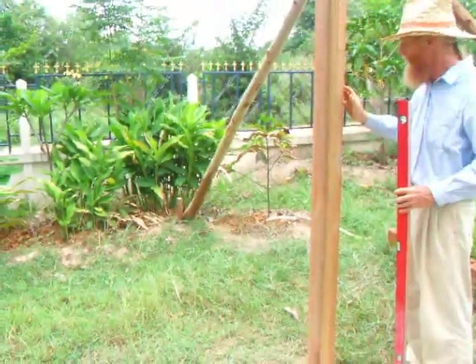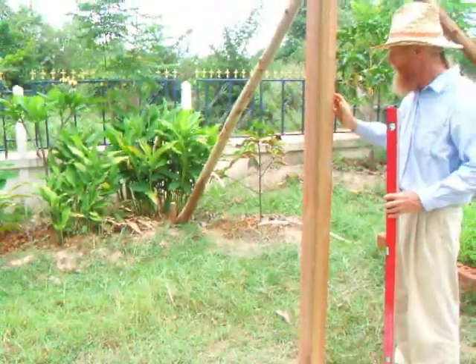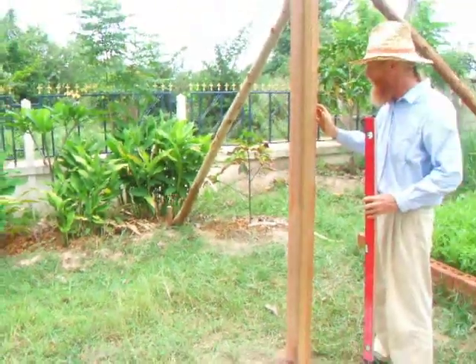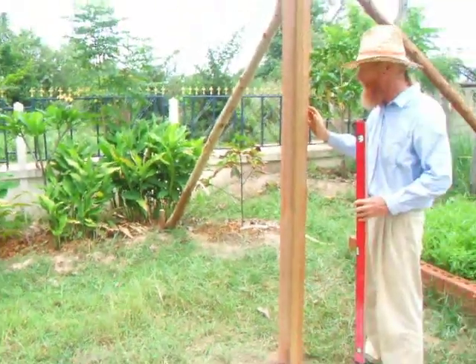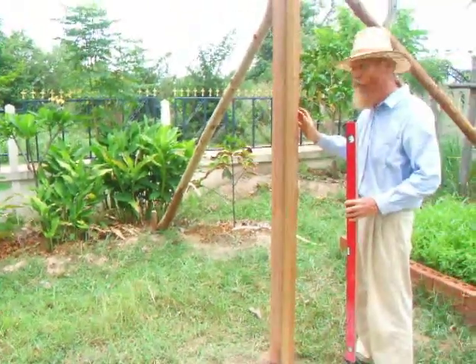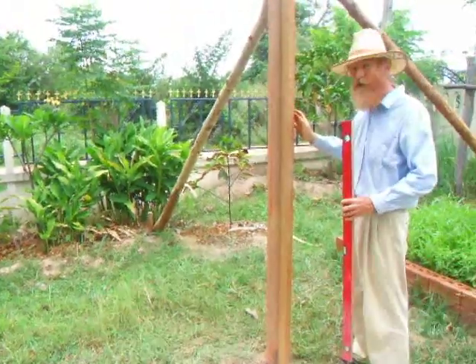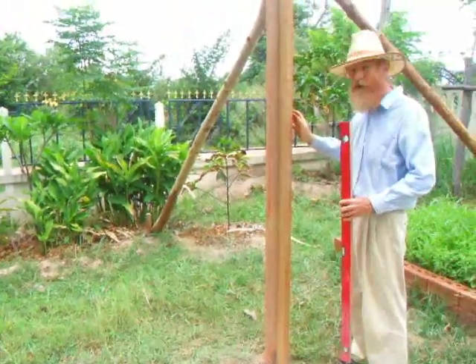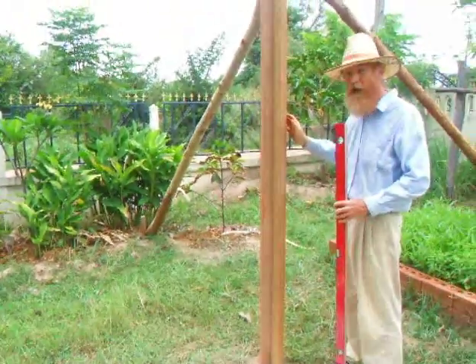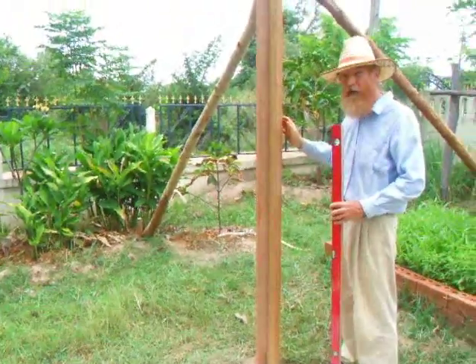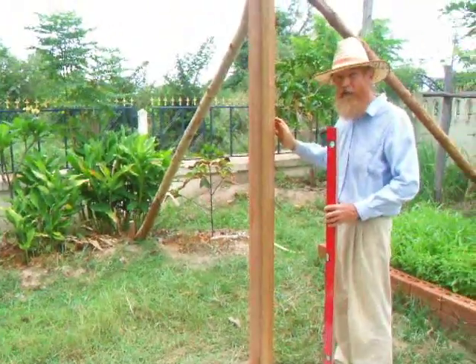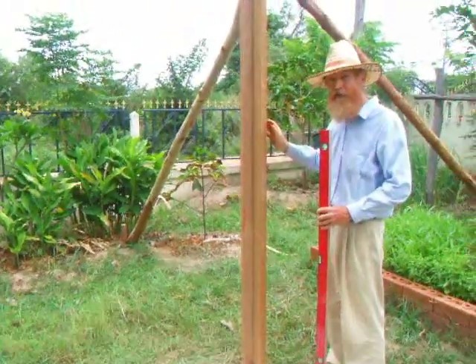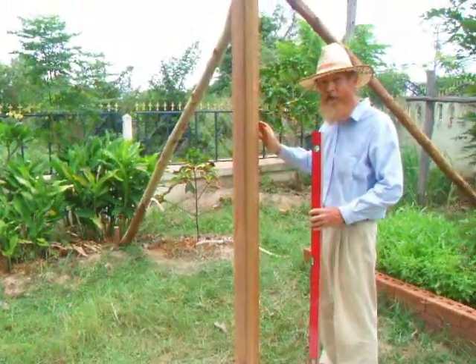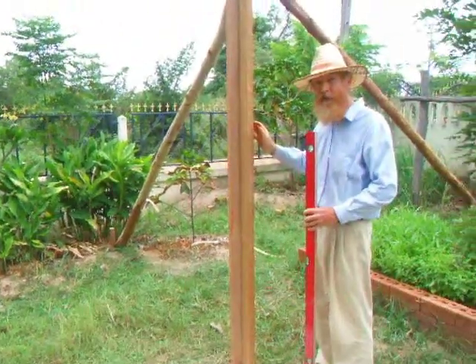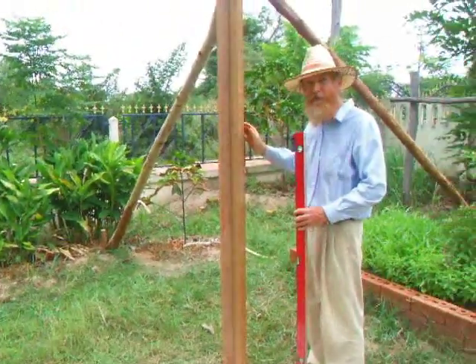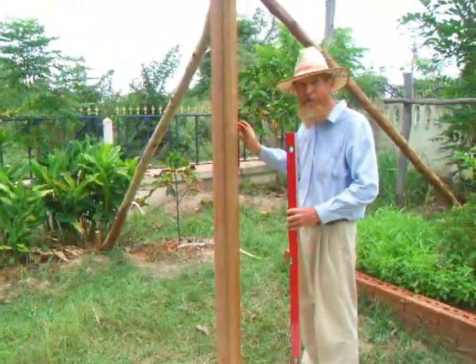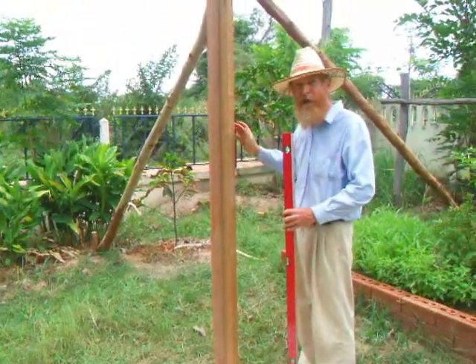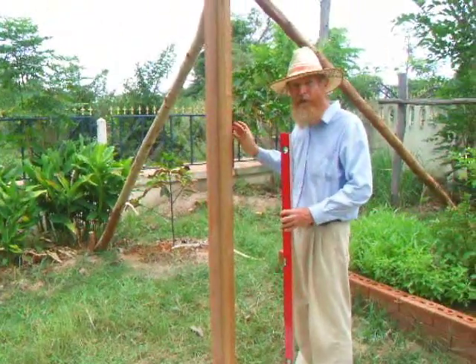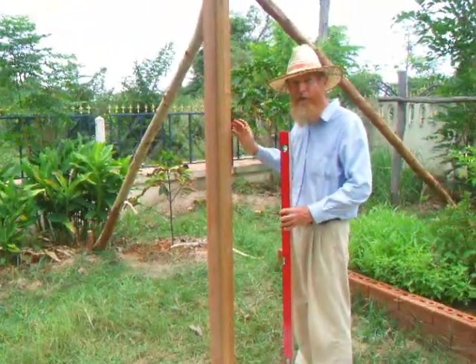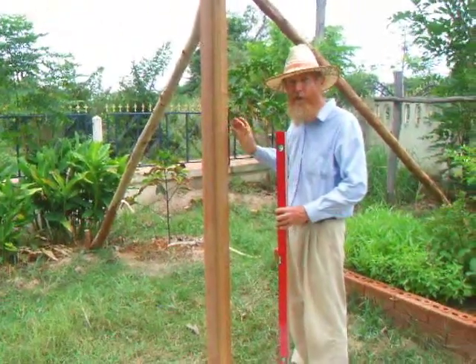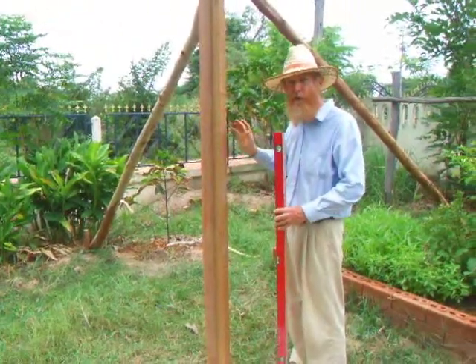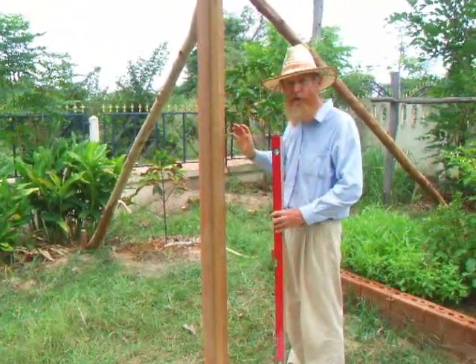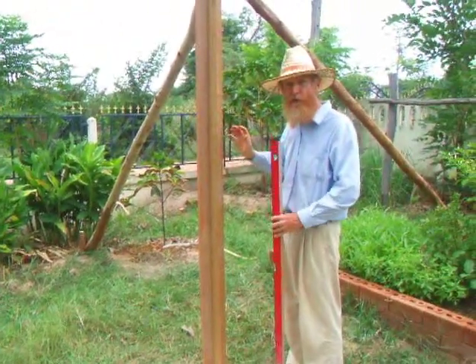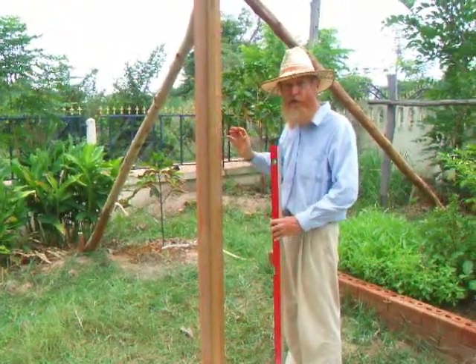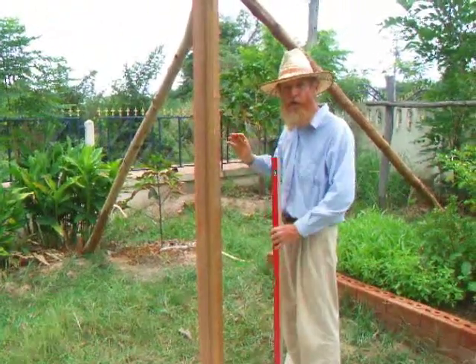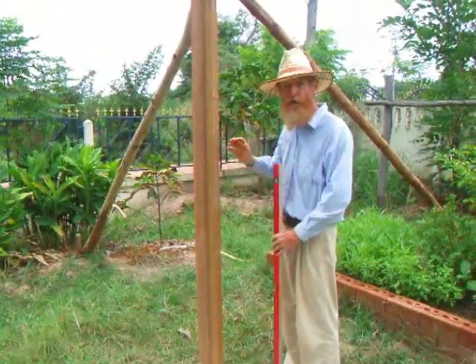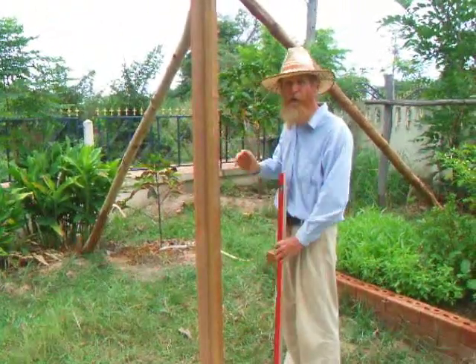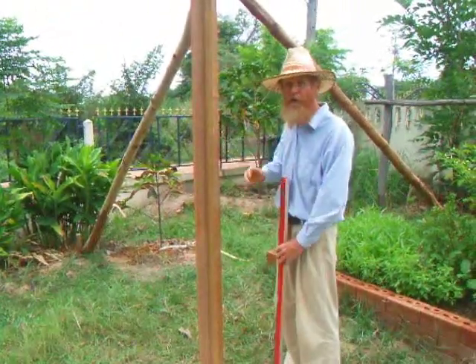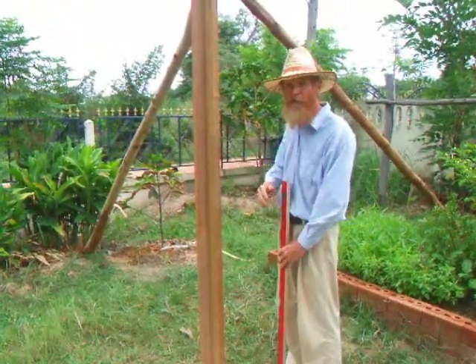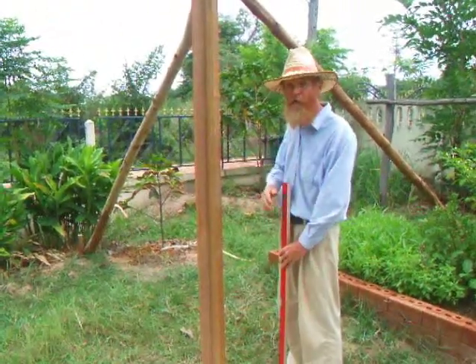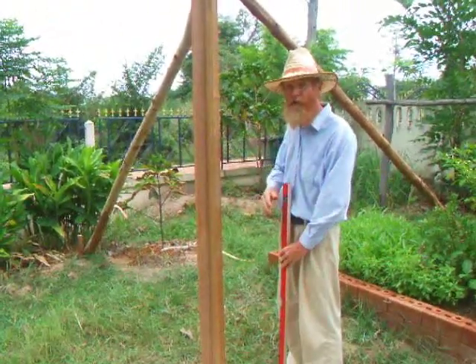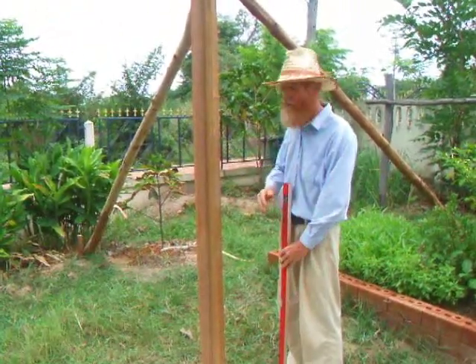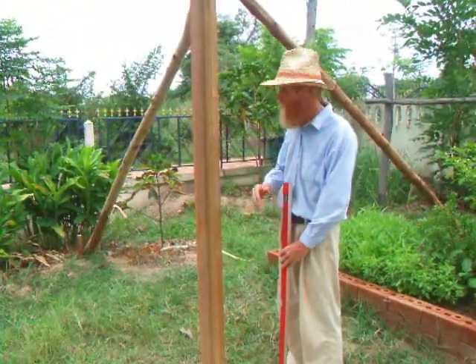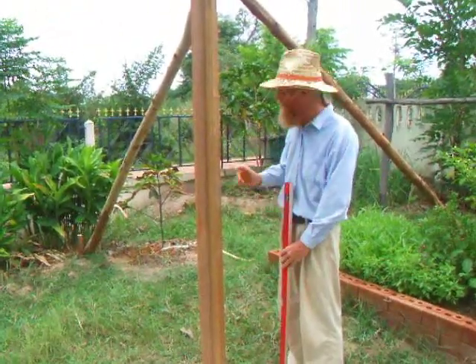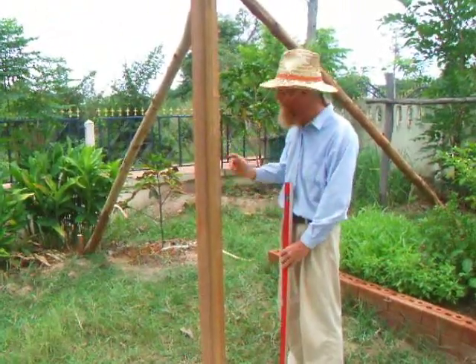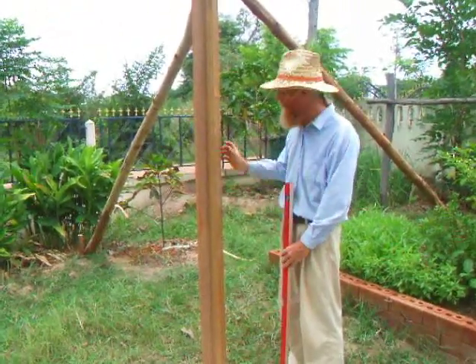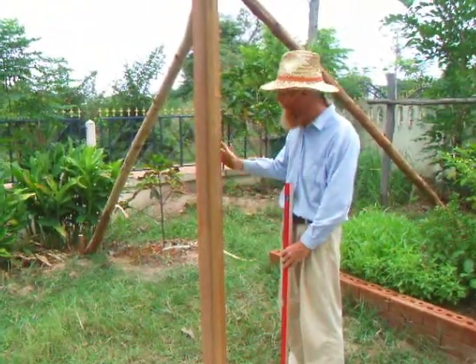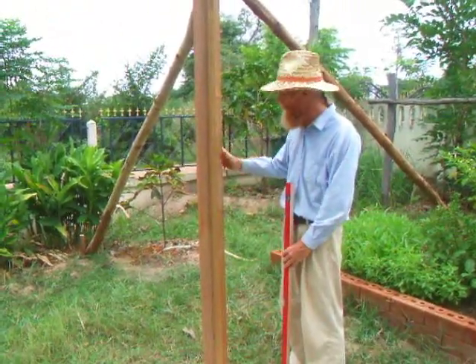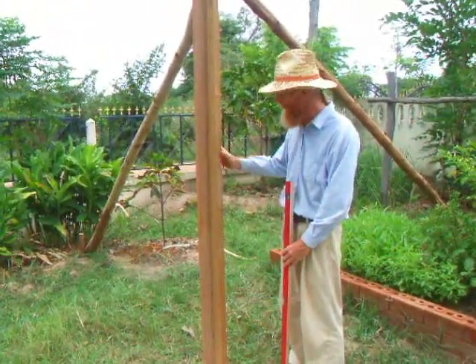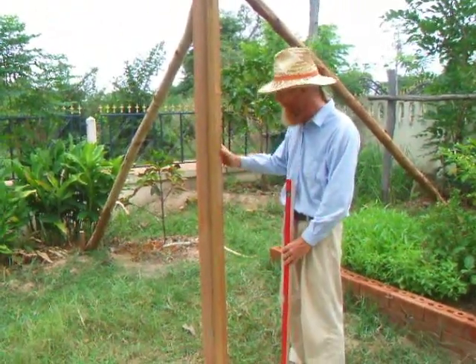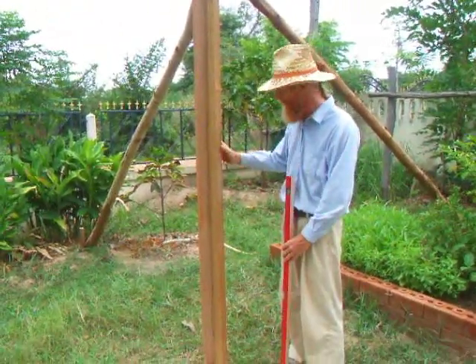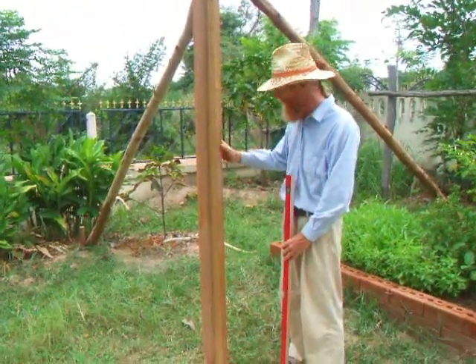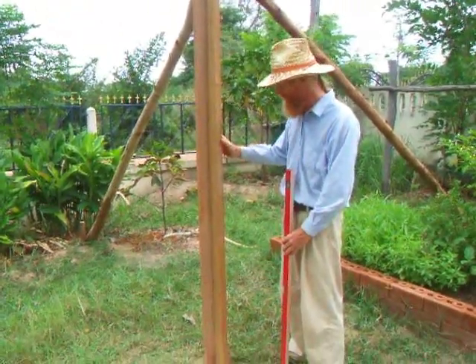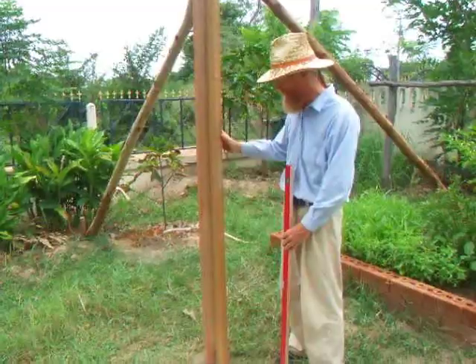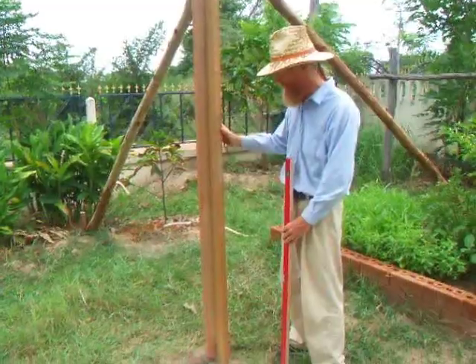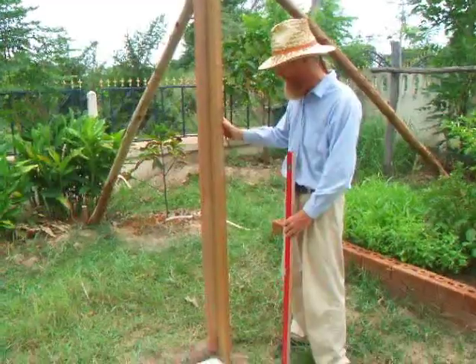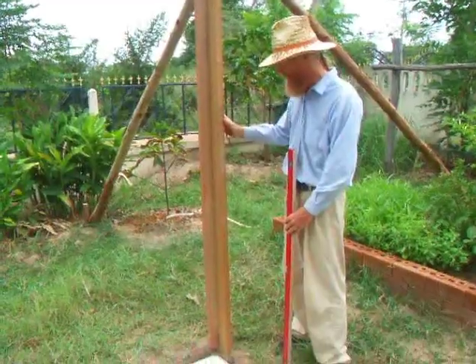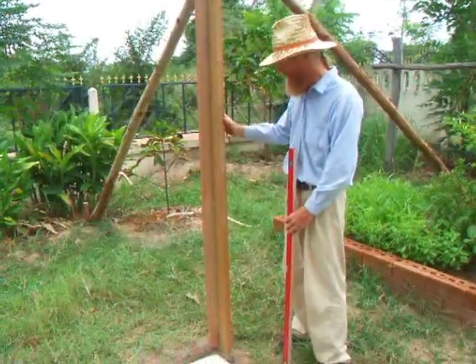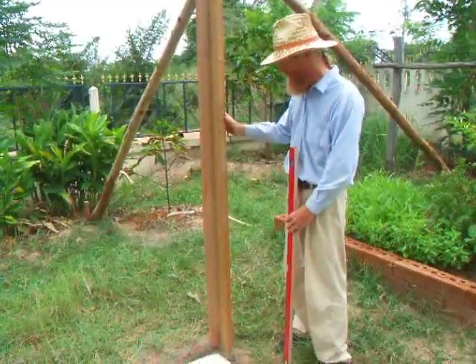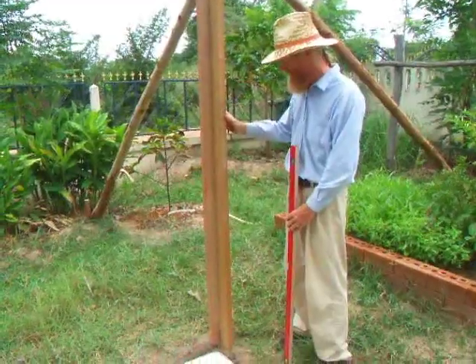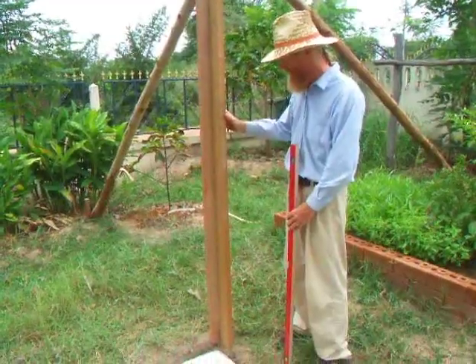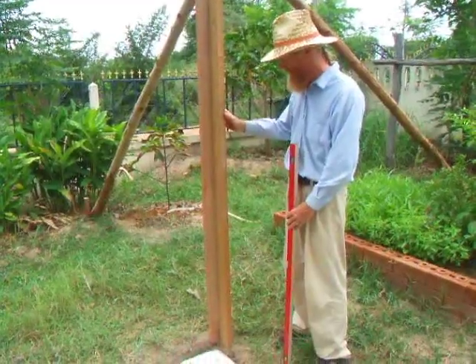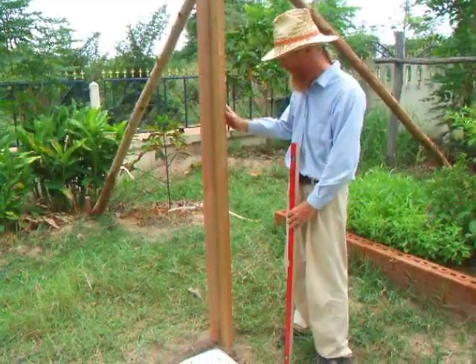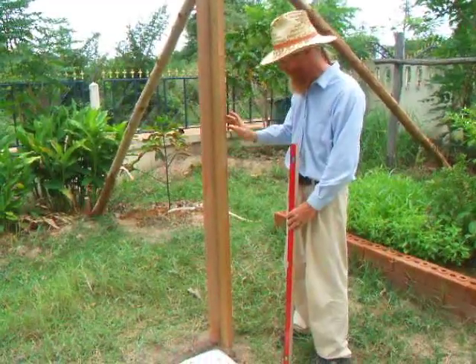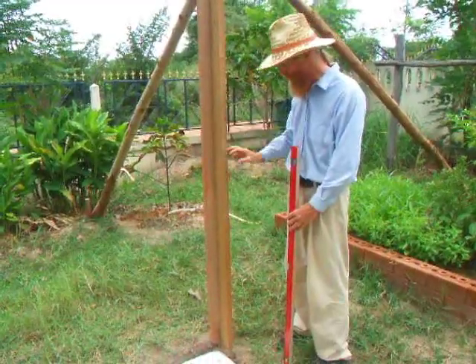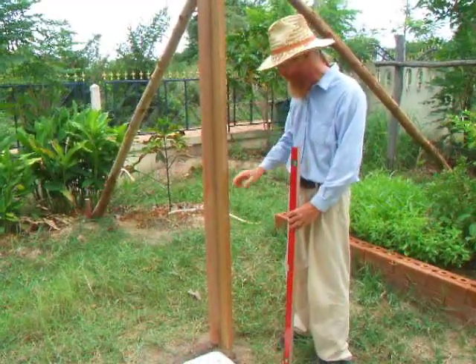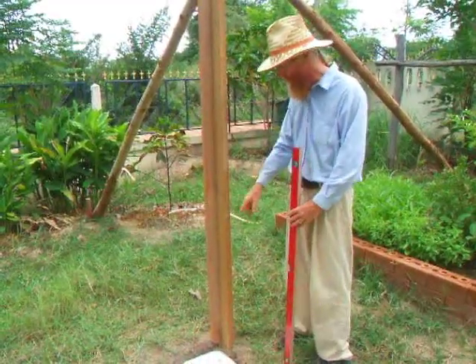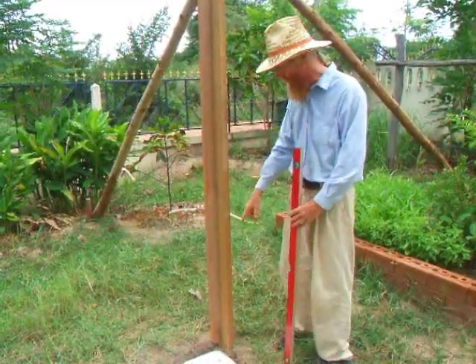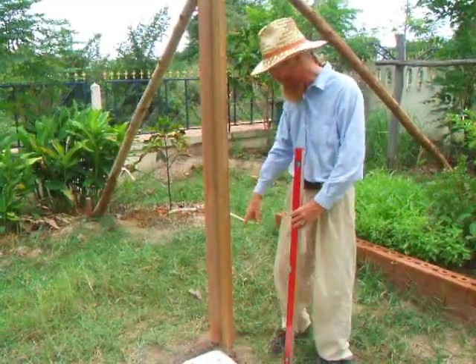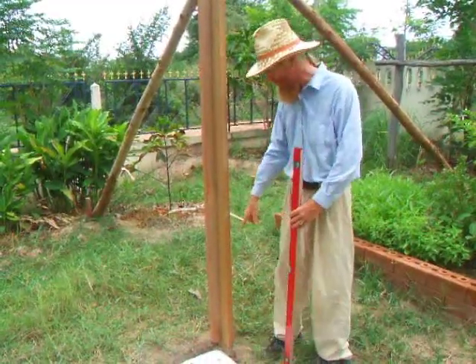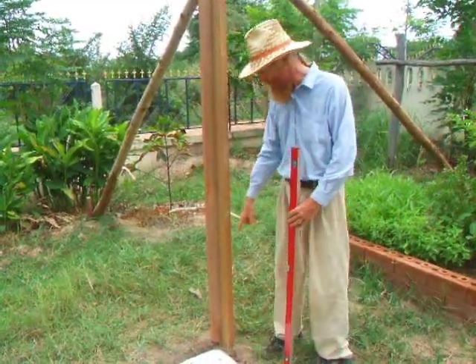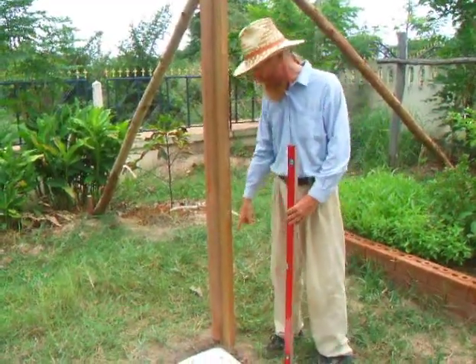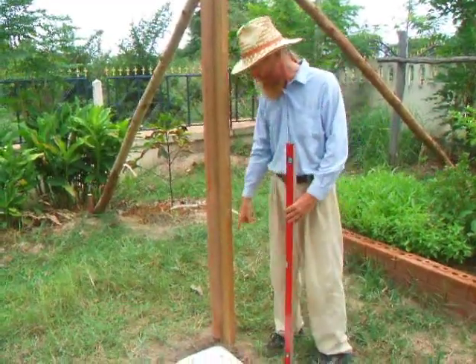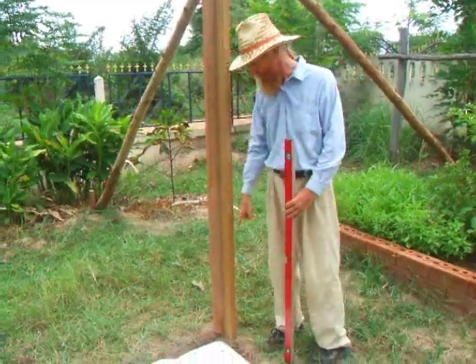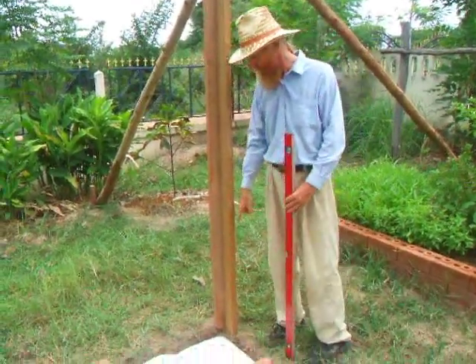The corner guide is simply made with two 2x4s nailed together, and it goes right in the corner.